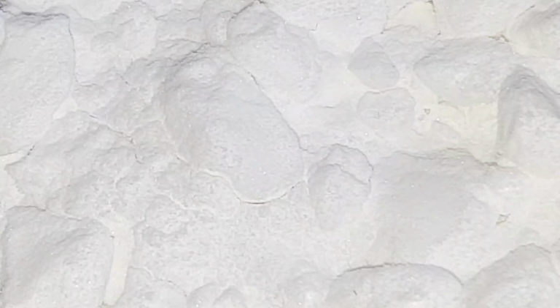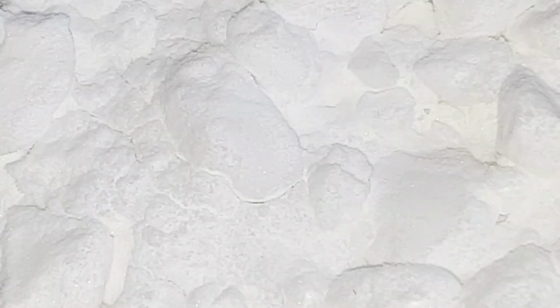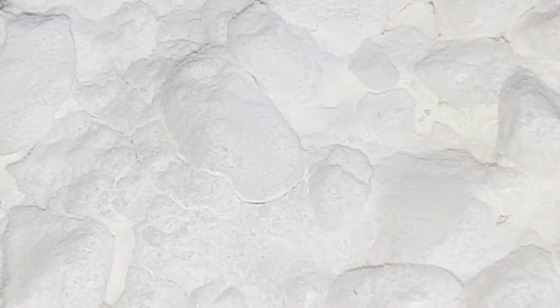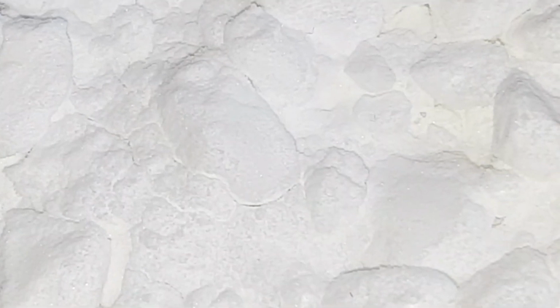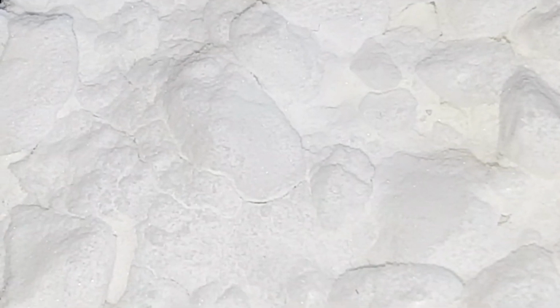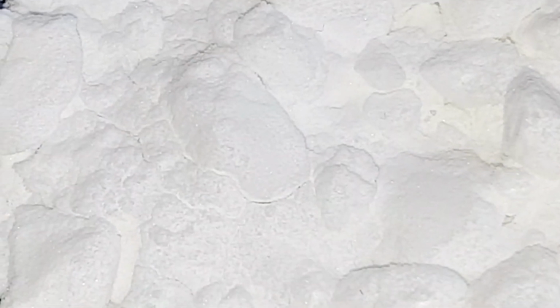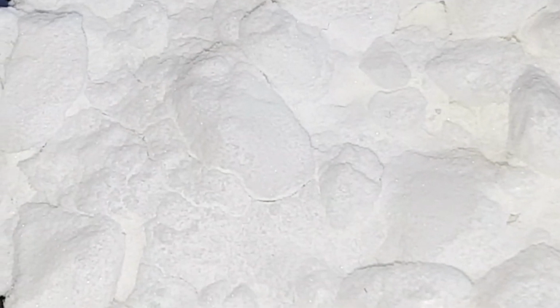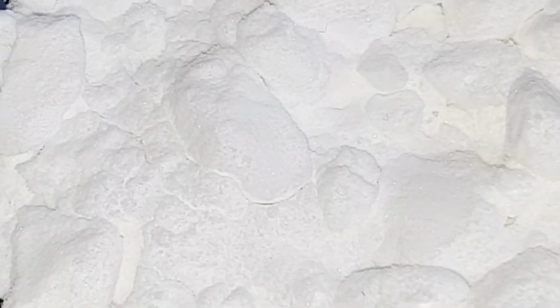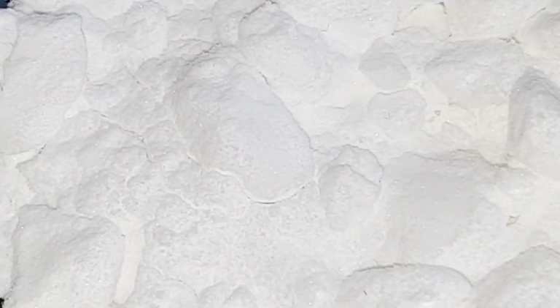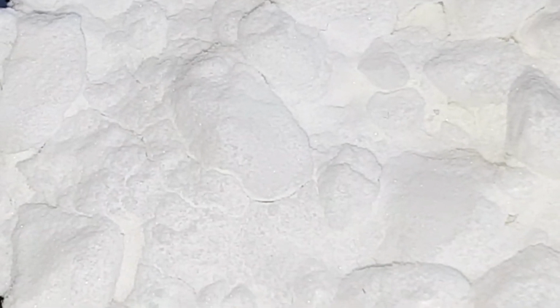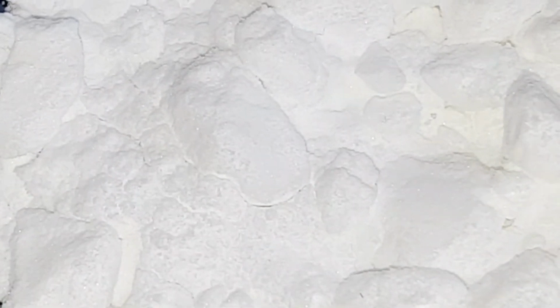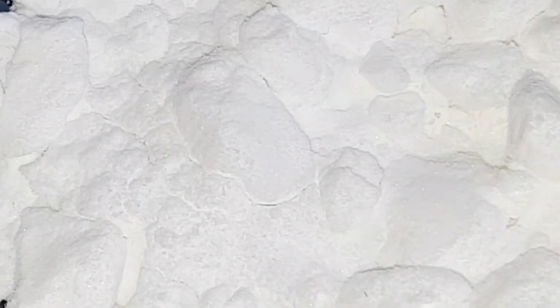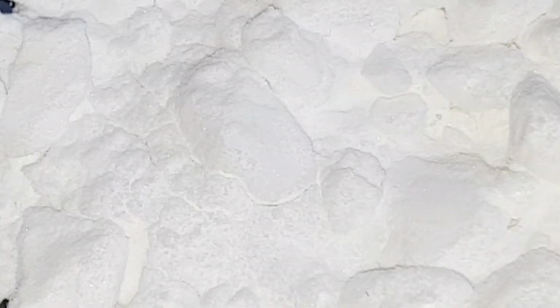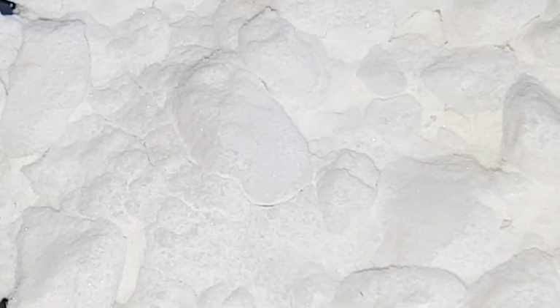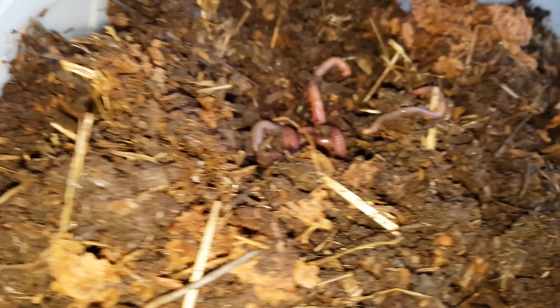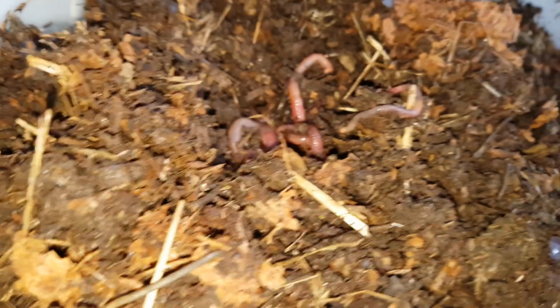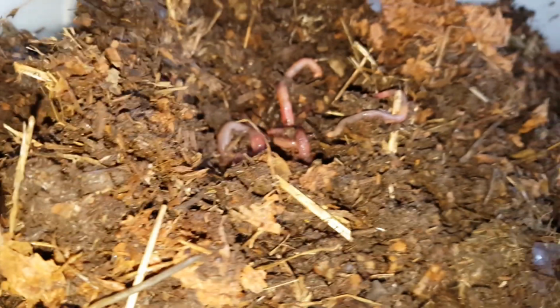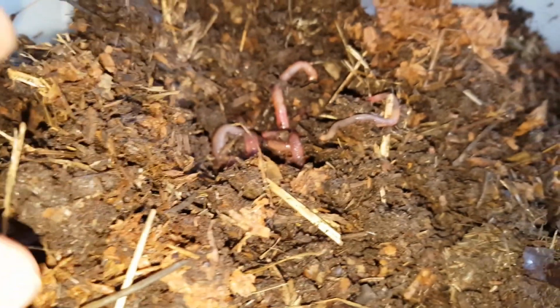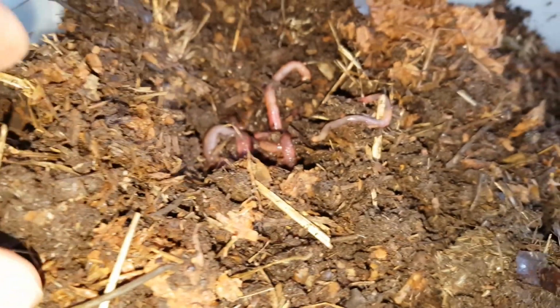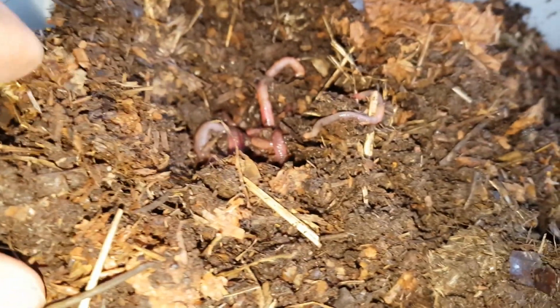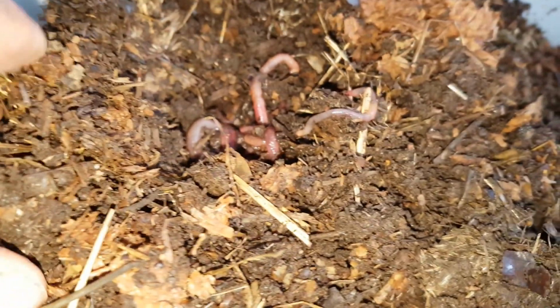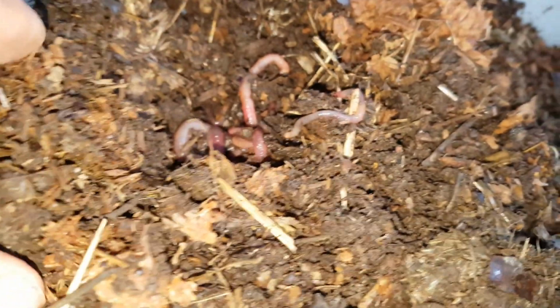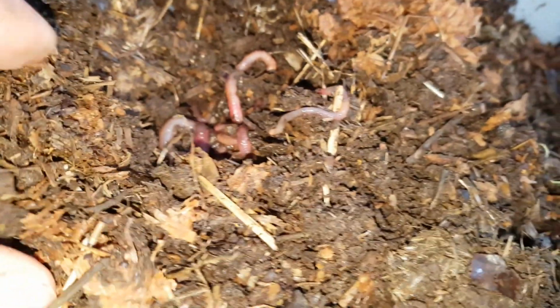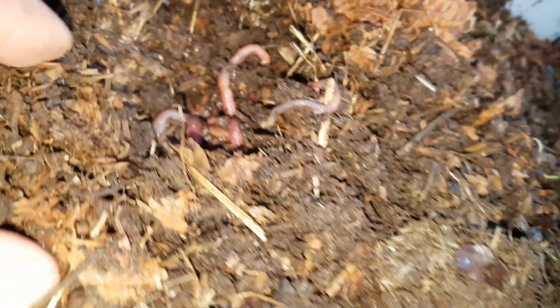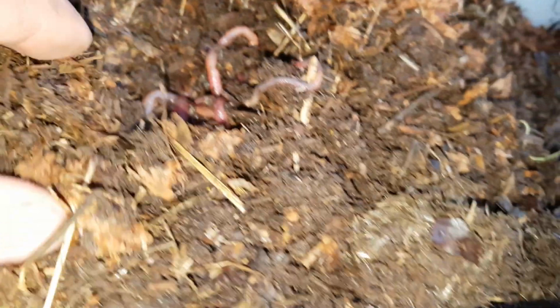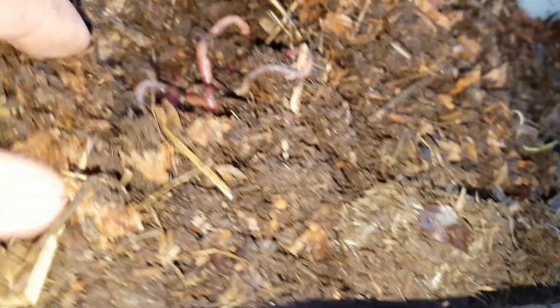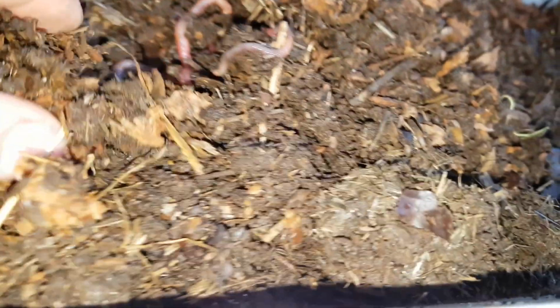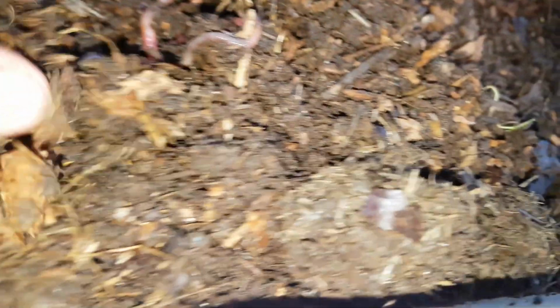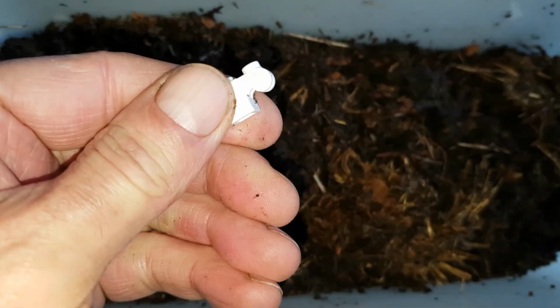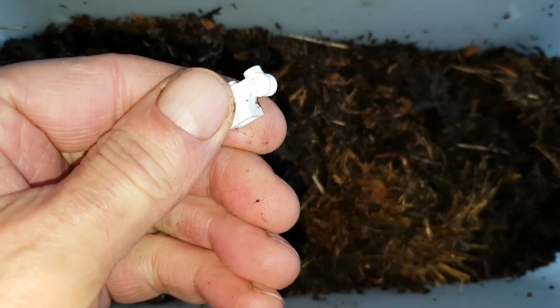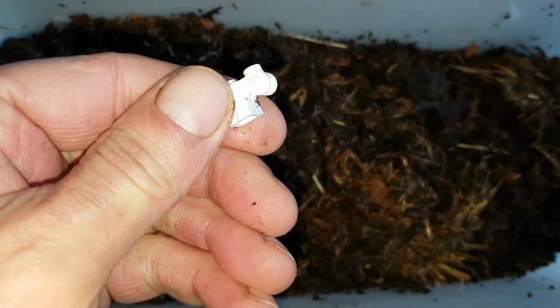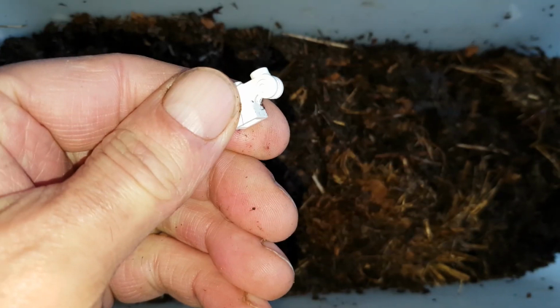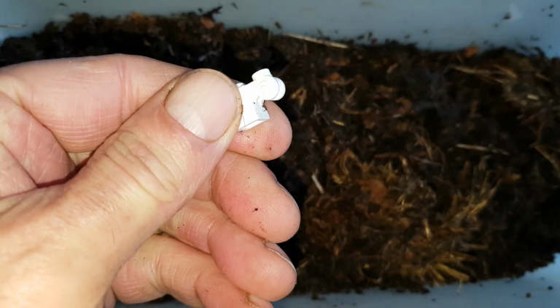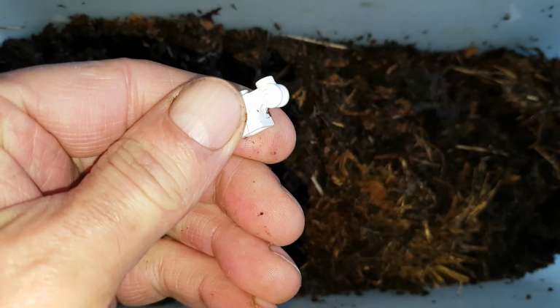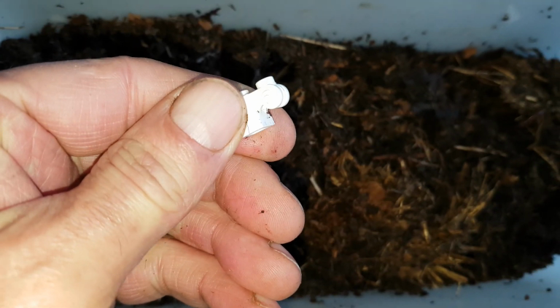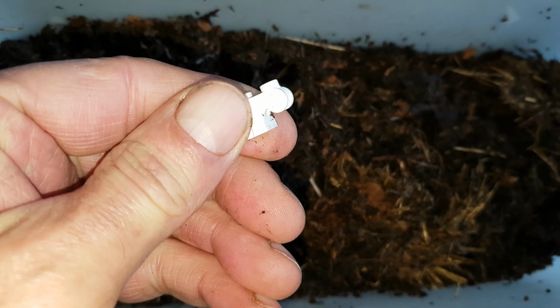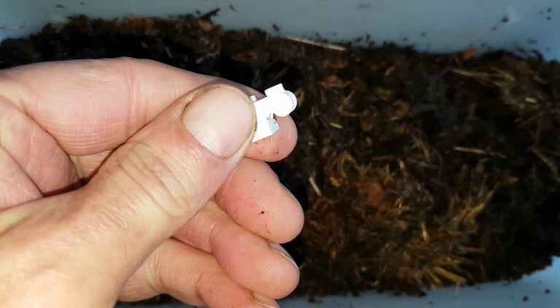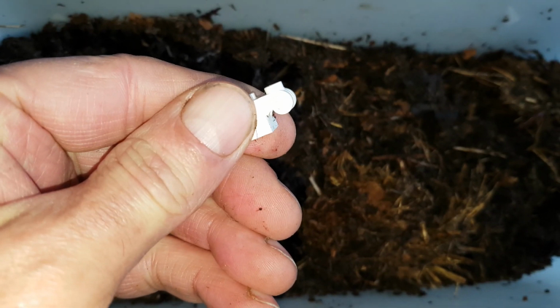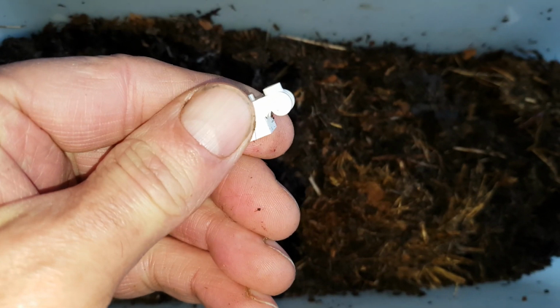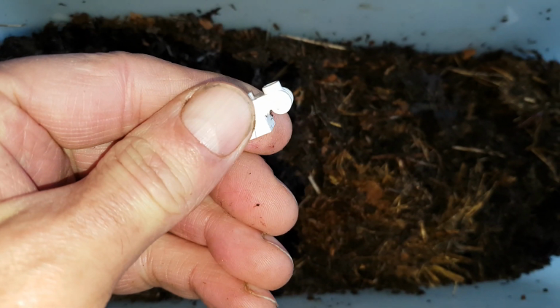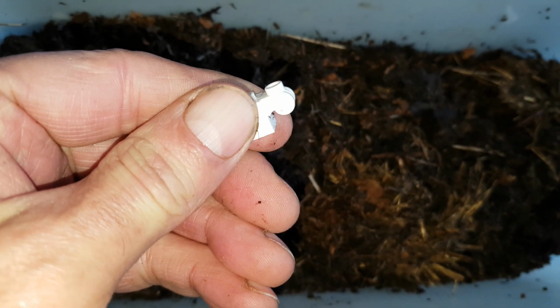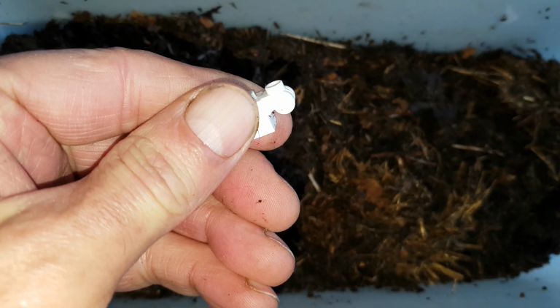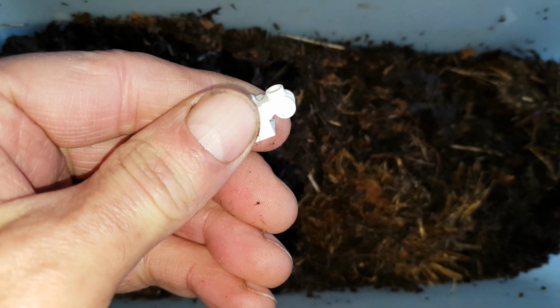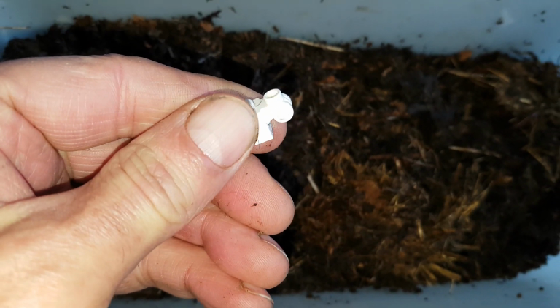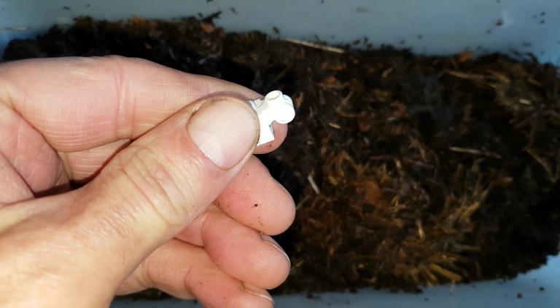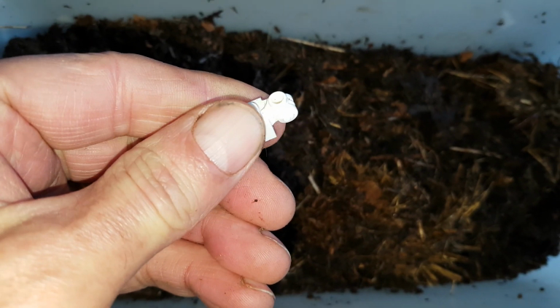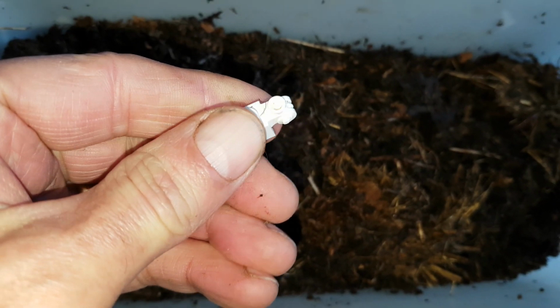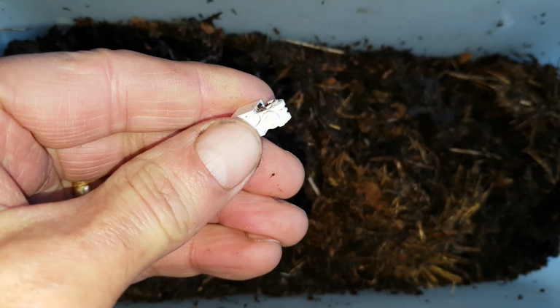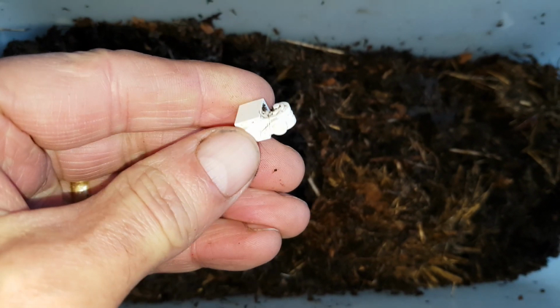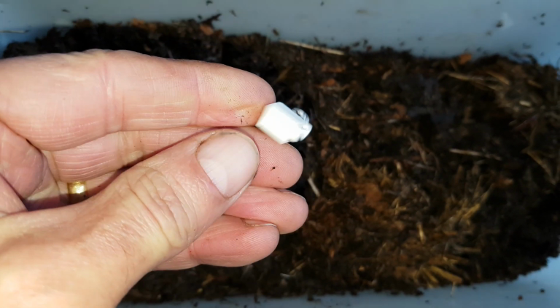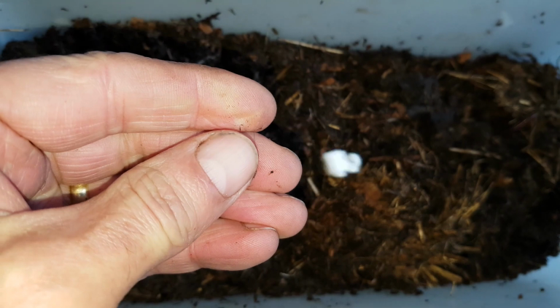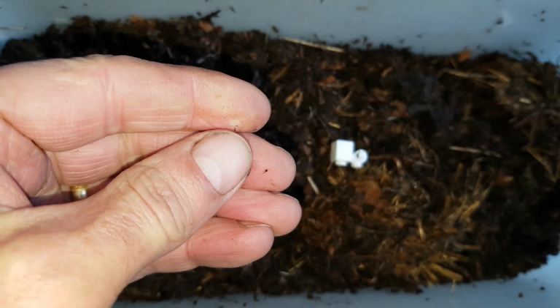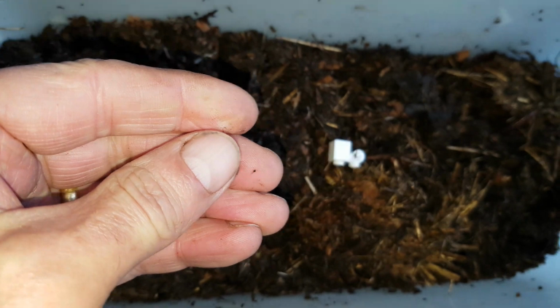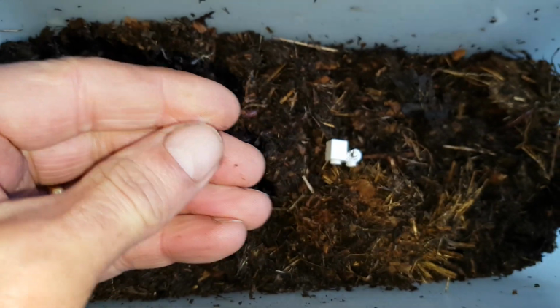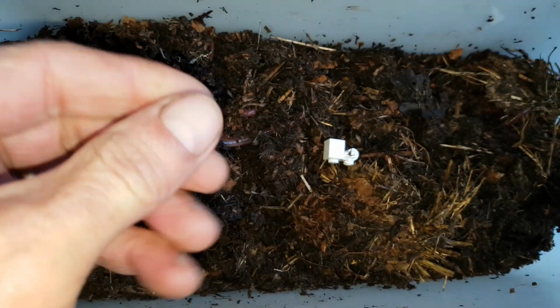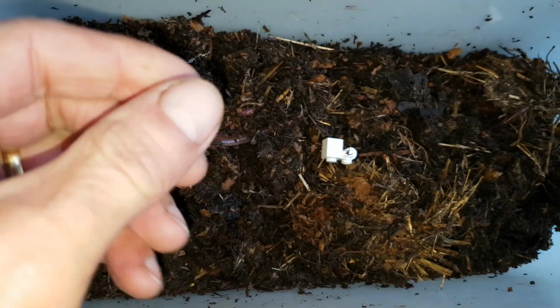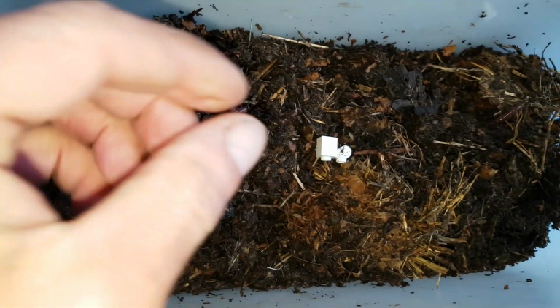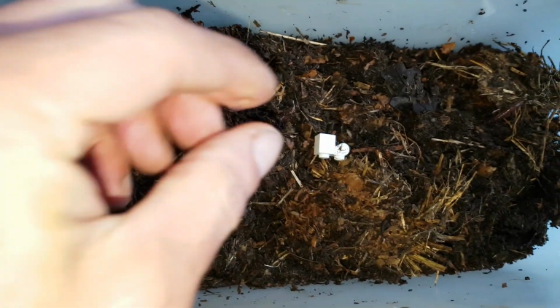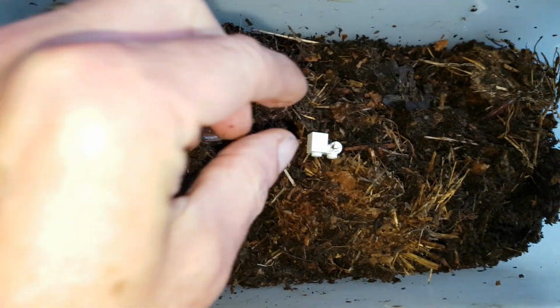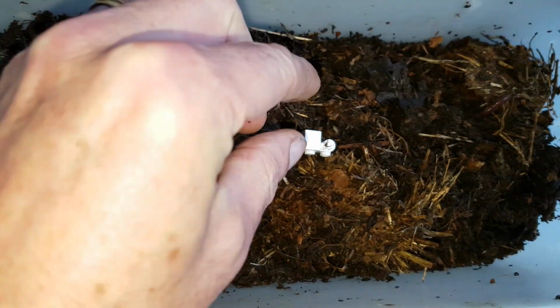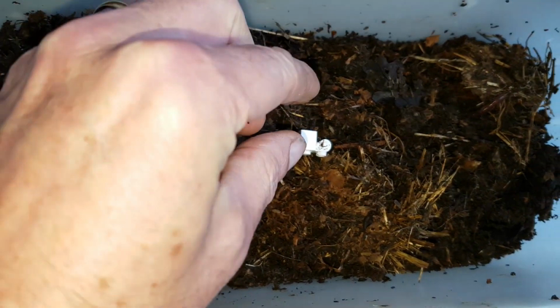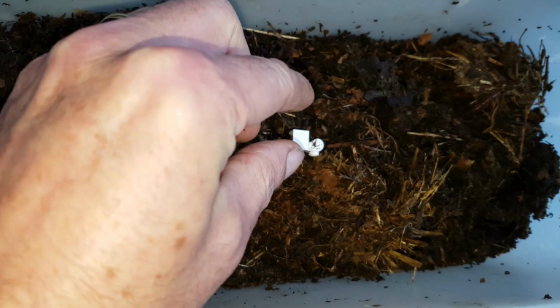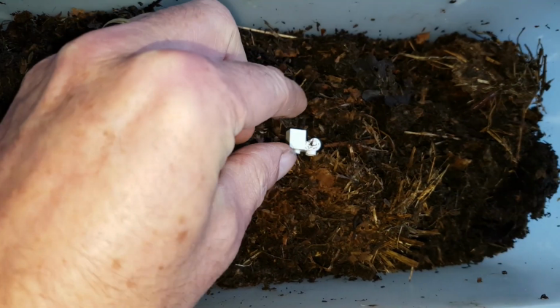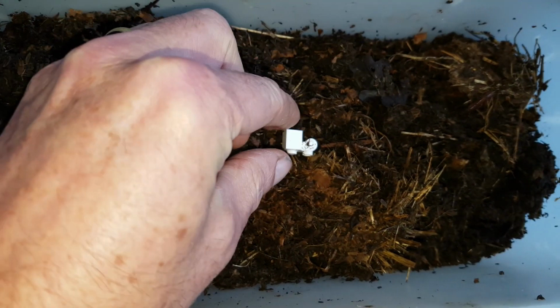A secret formula, some worms, and a piece of Lego. Let's see if we can get these worms to compost plastic.